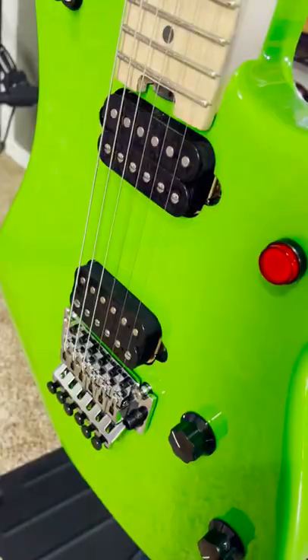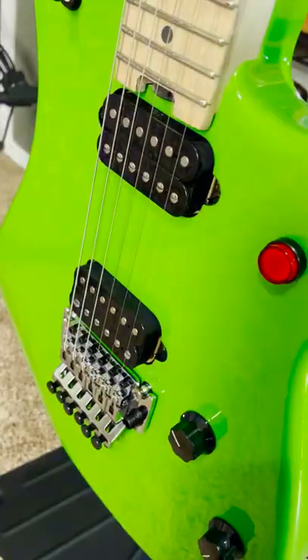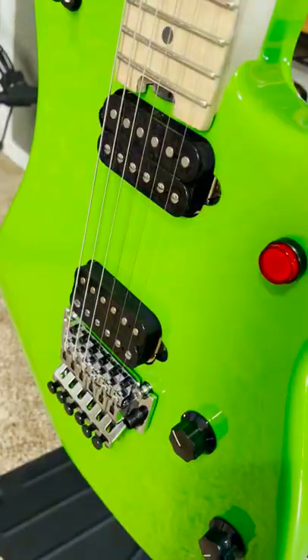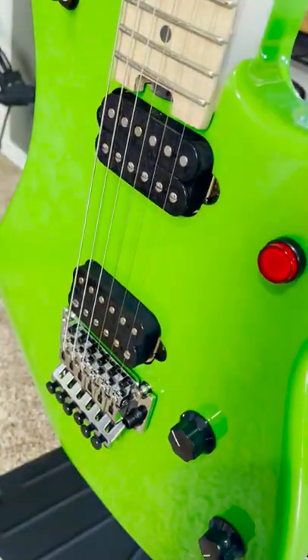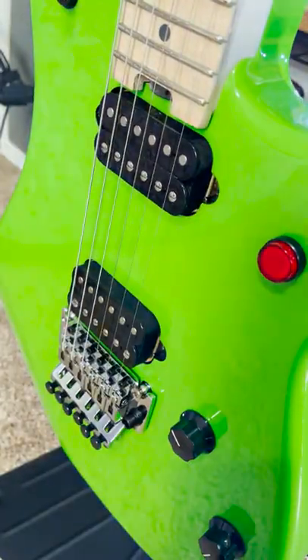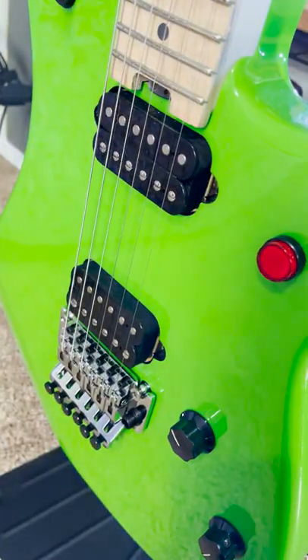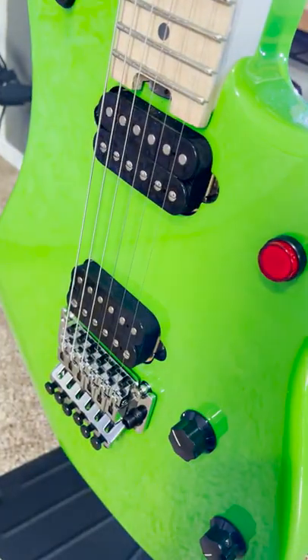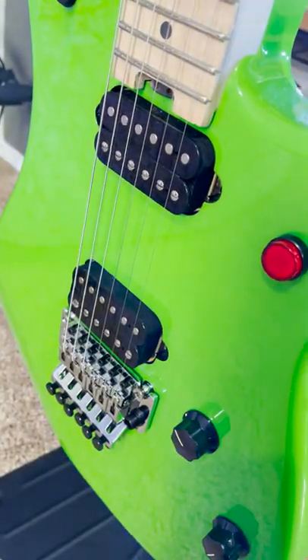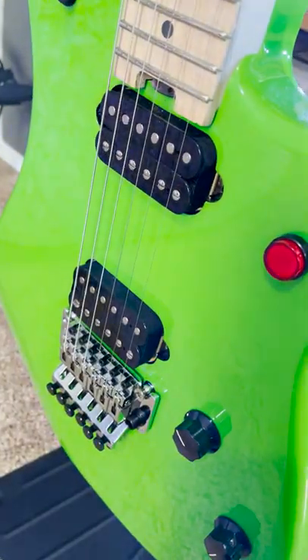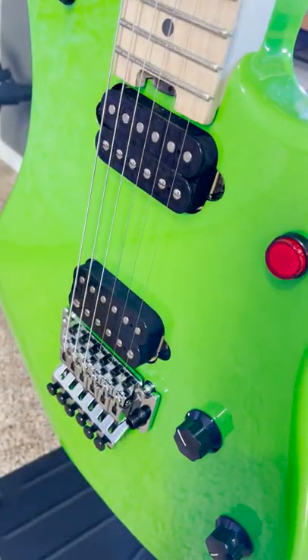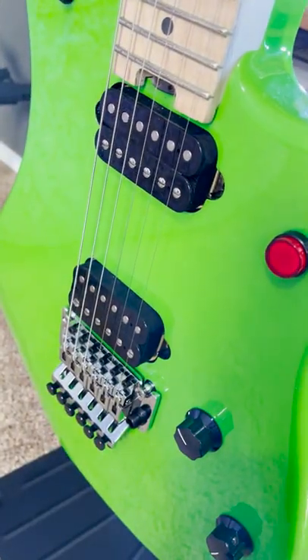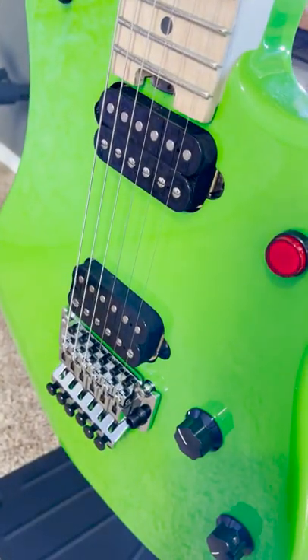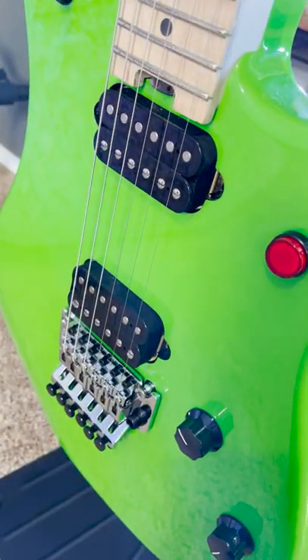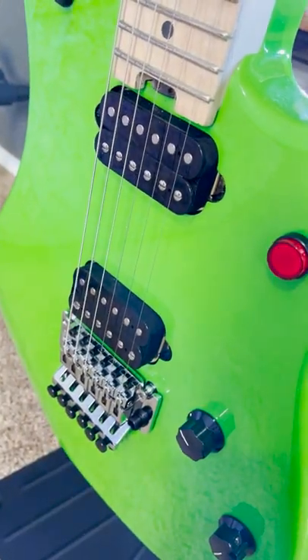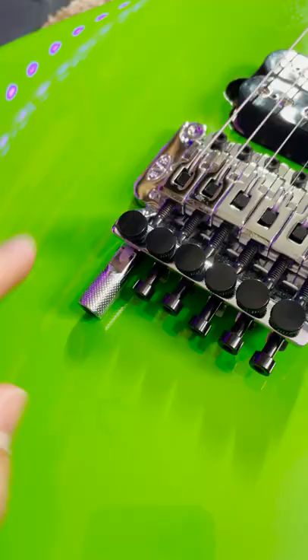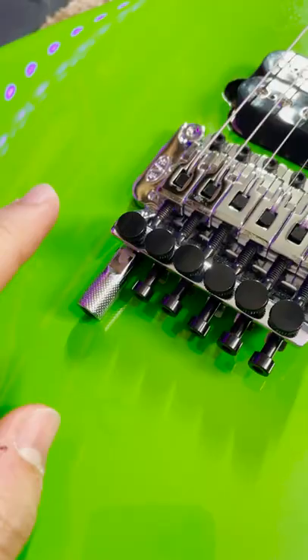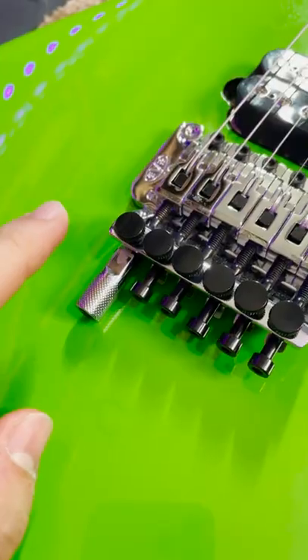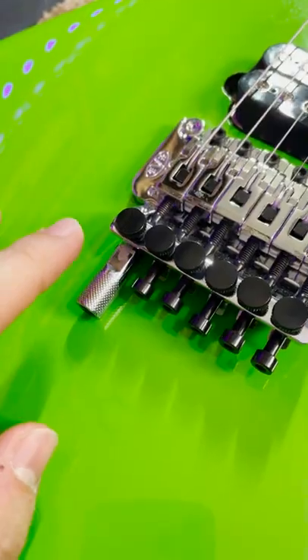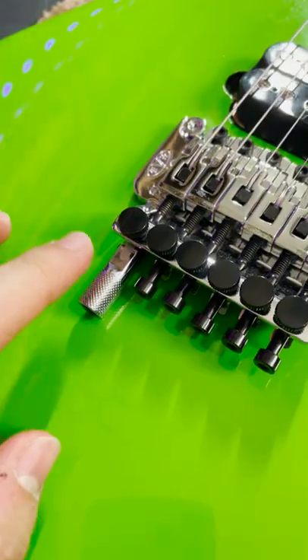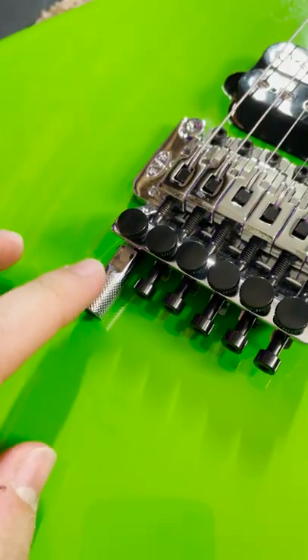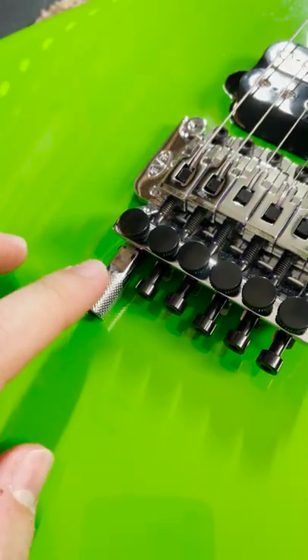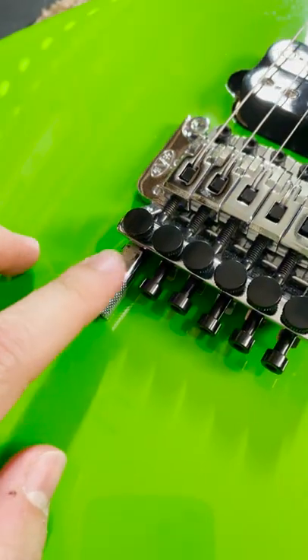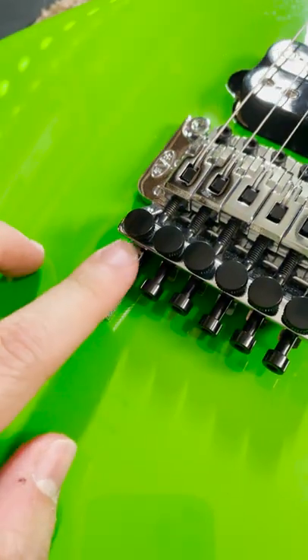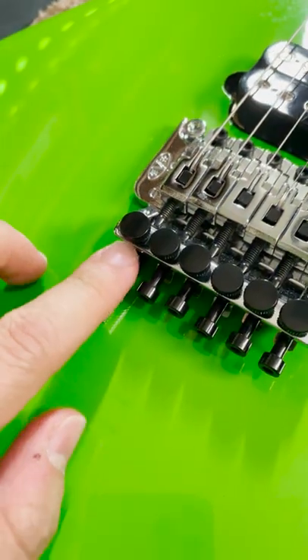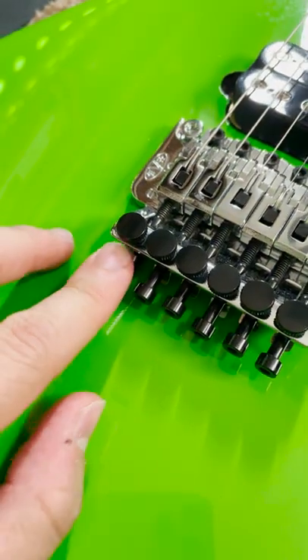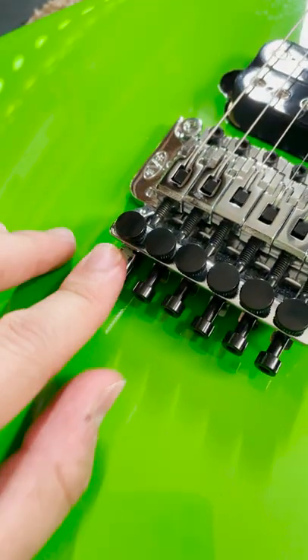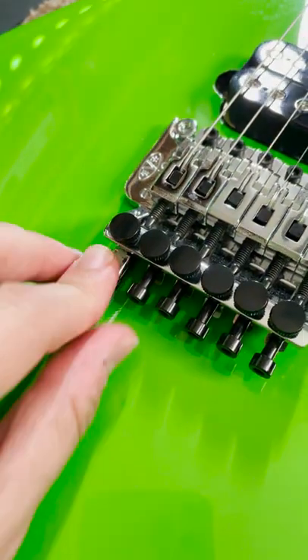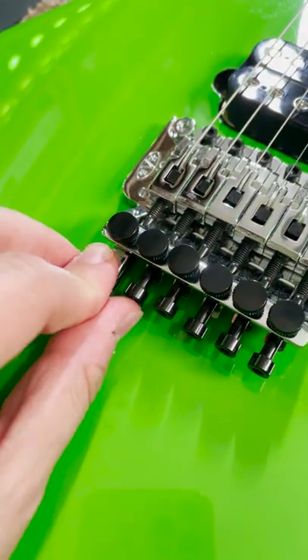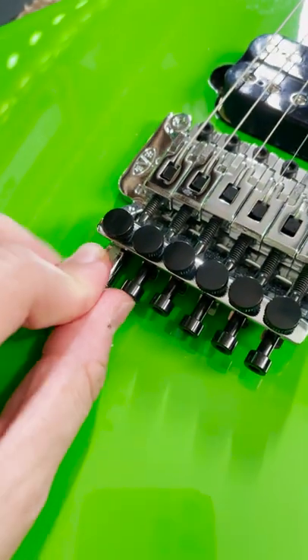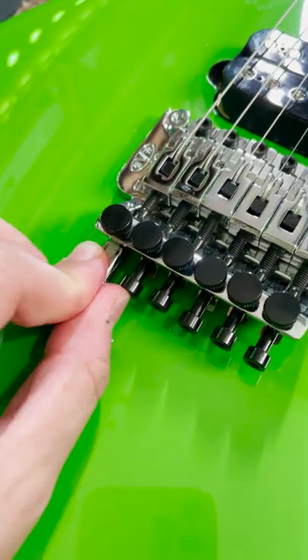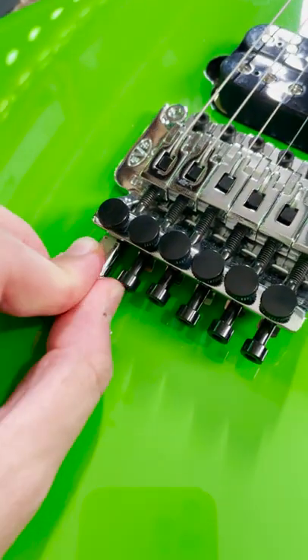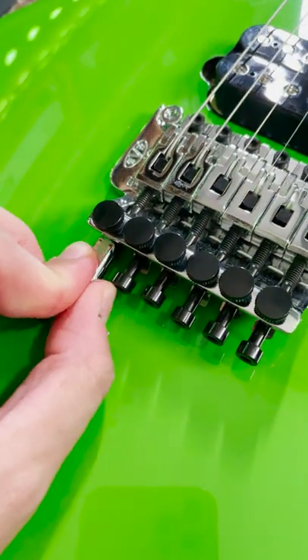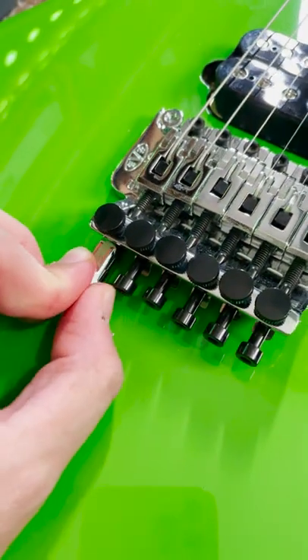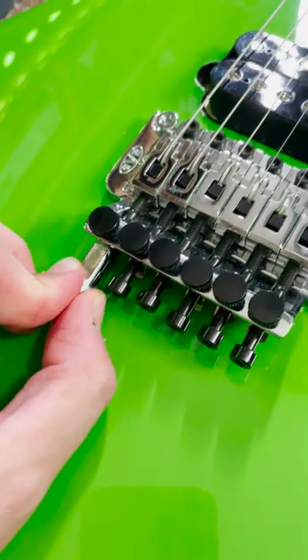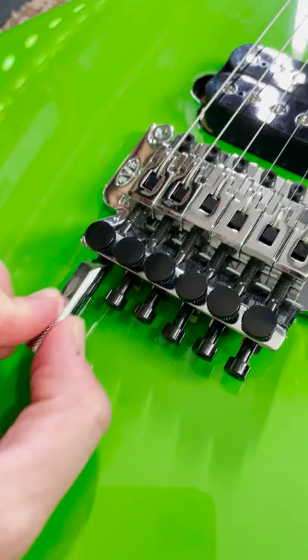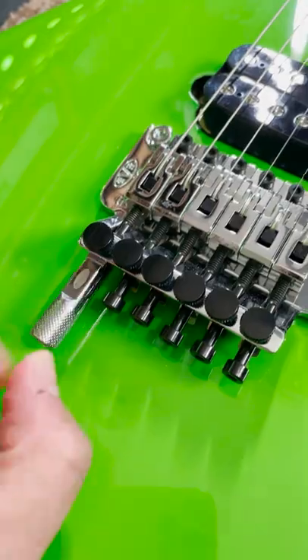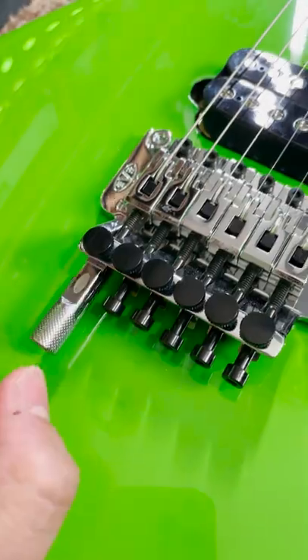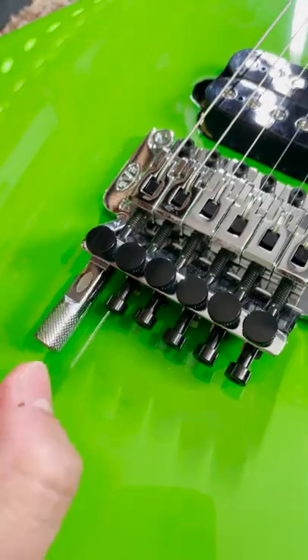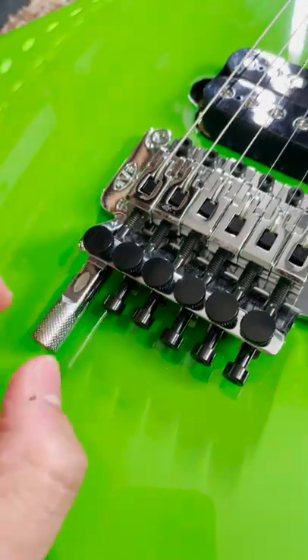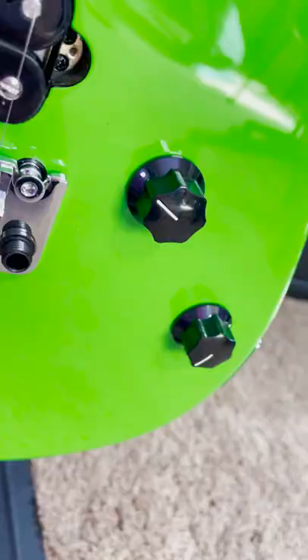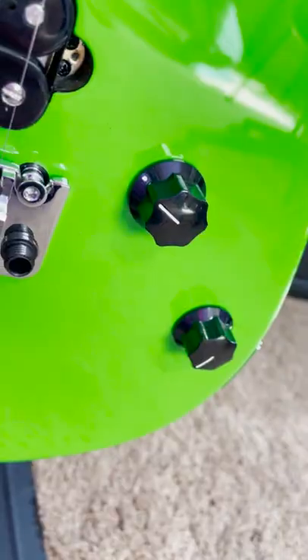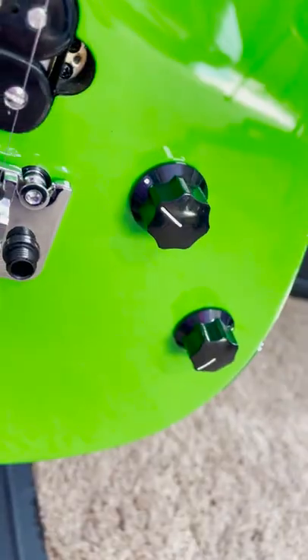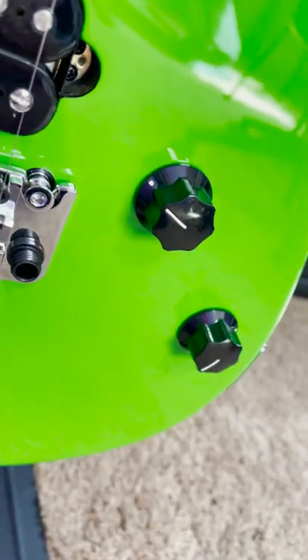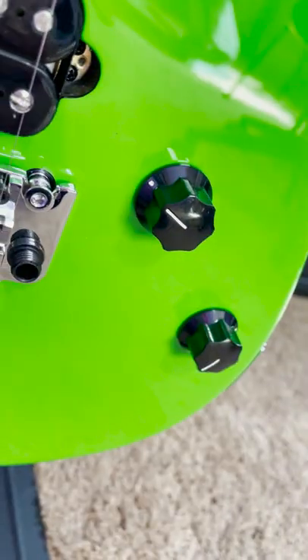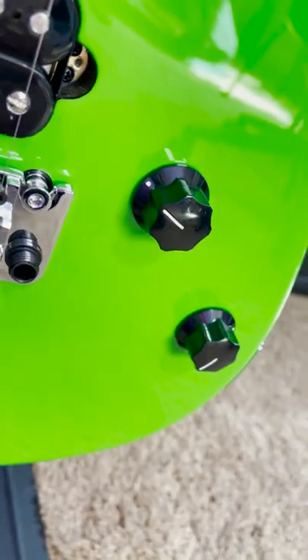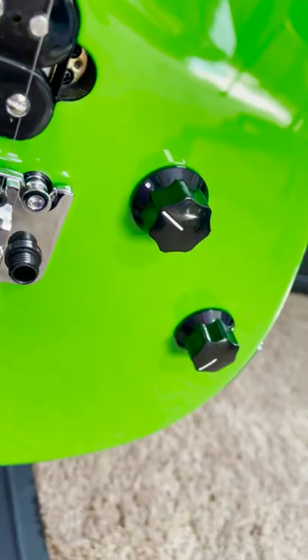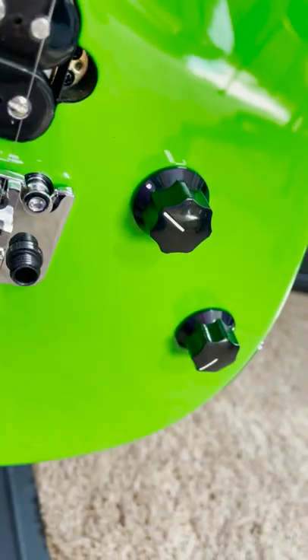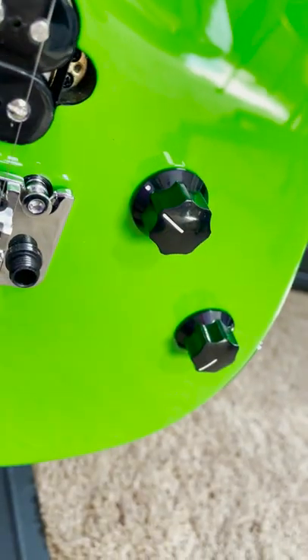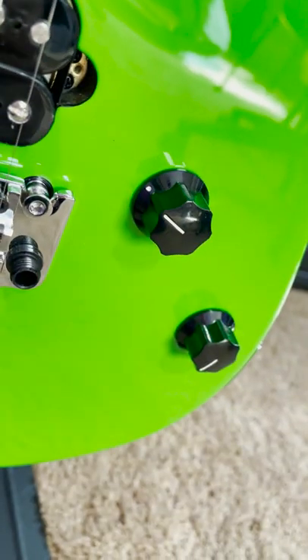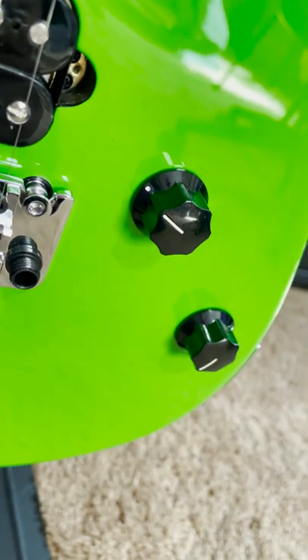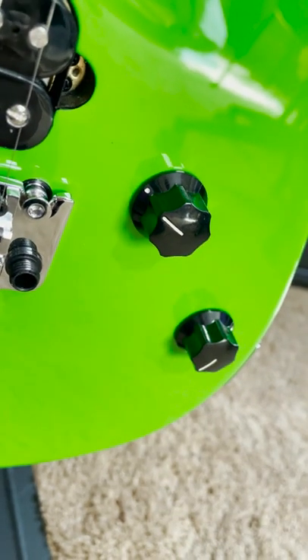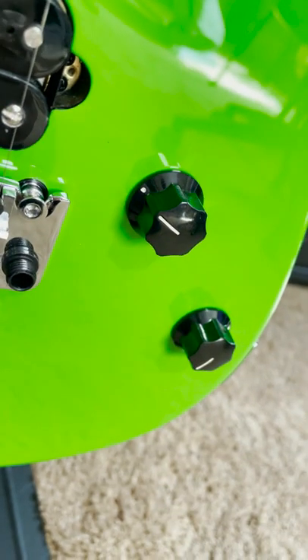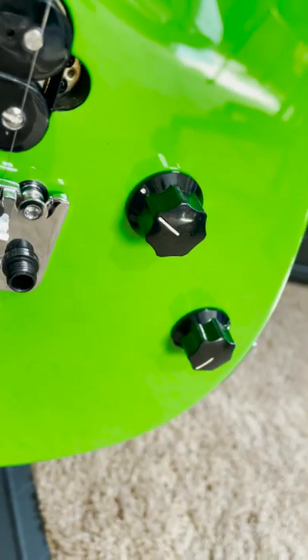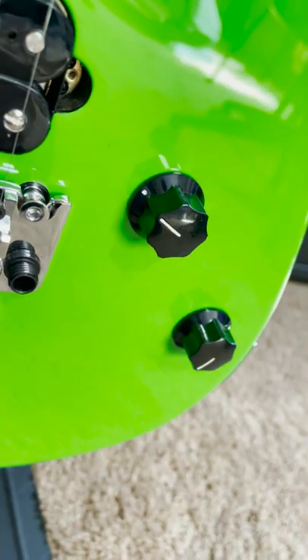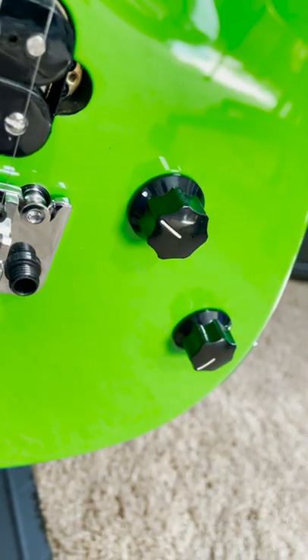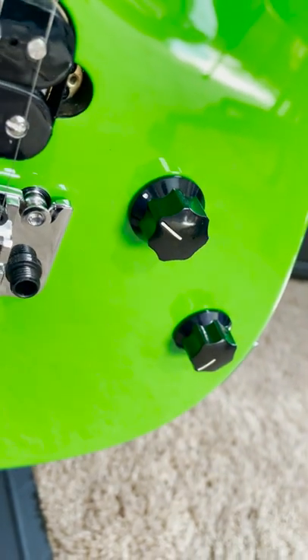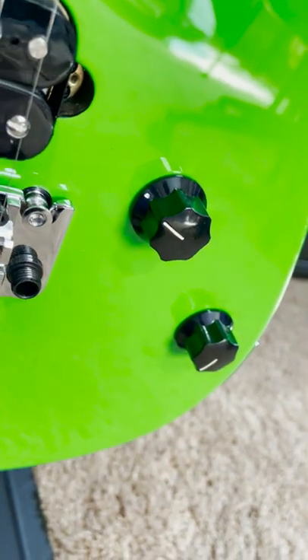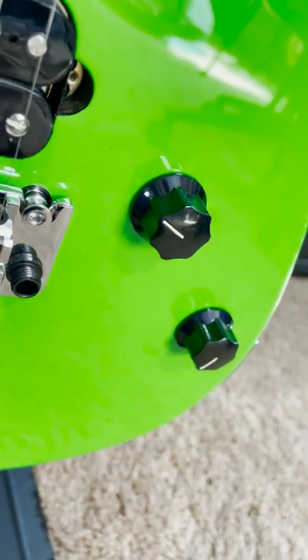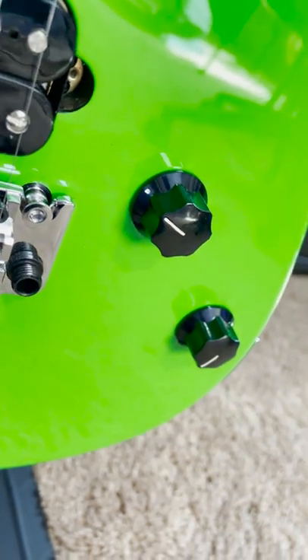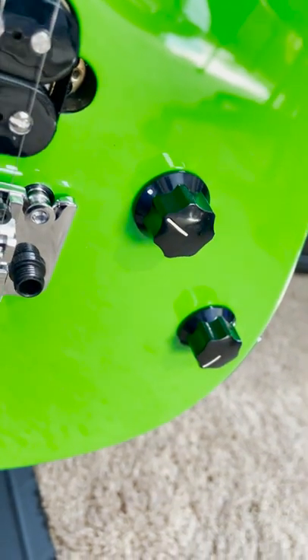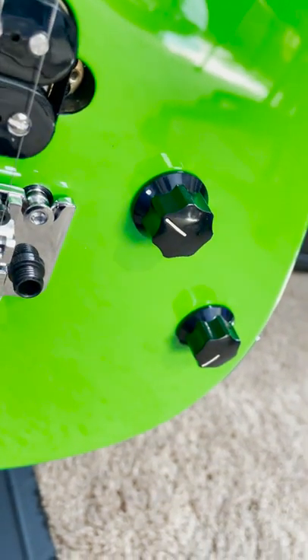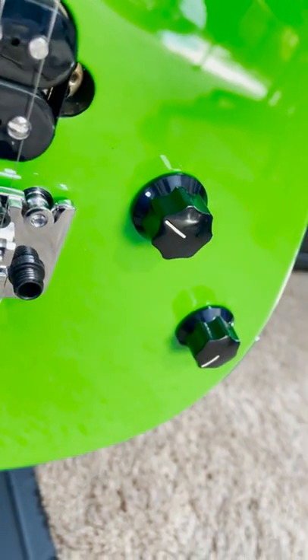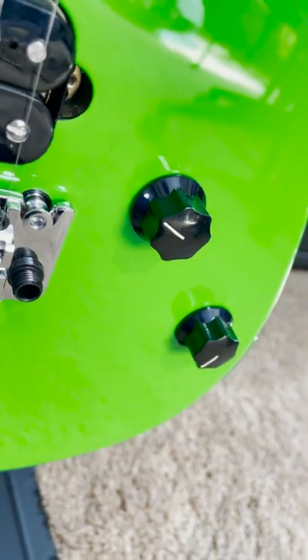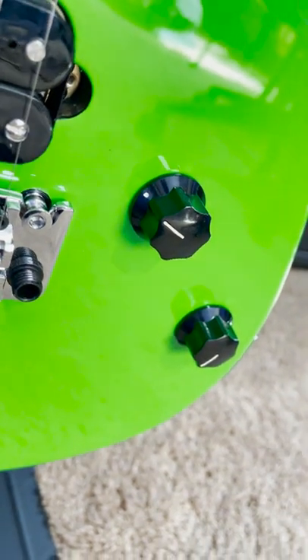EVH Wolfgang humbuckers, non-recessed Floyd Rose 1000 with a detuner, and Bourns low friction pot with a treble bleed circuit.